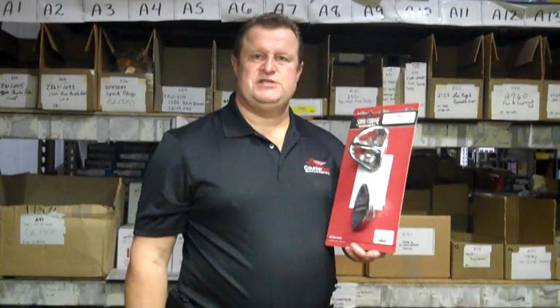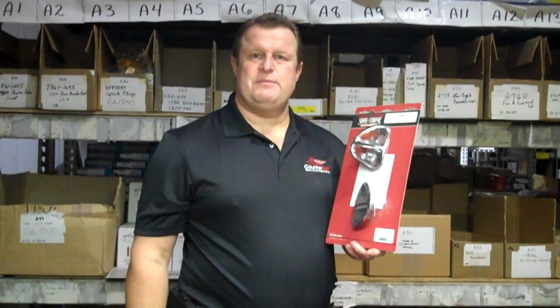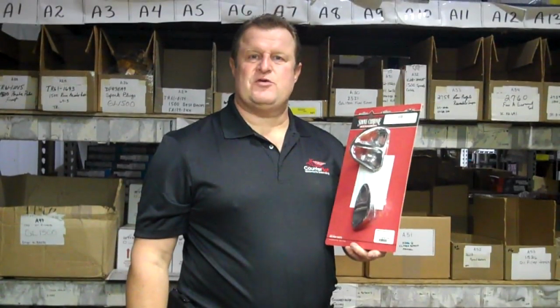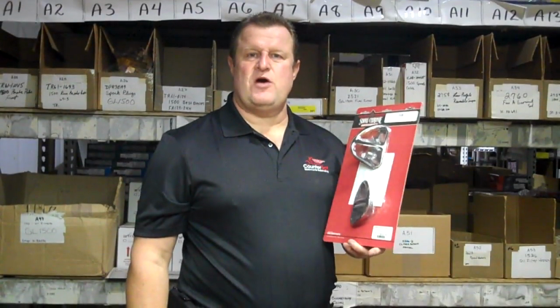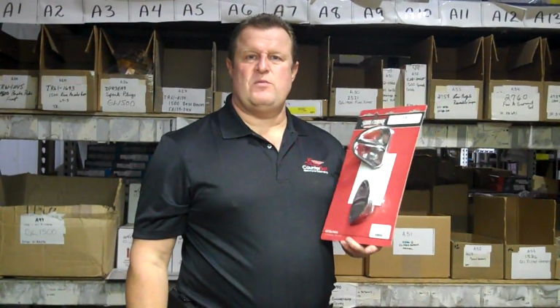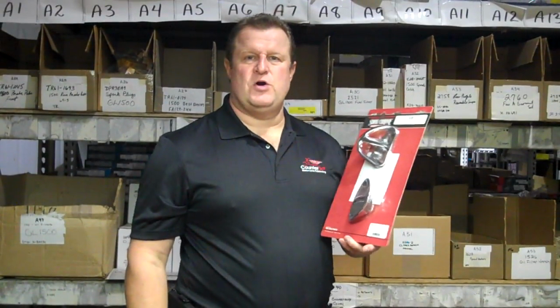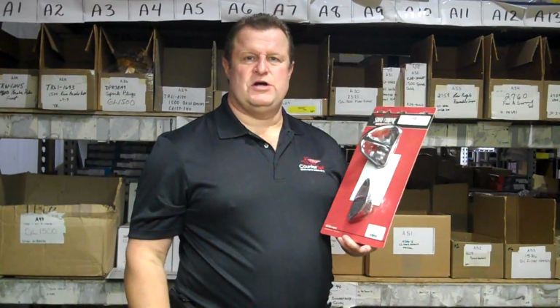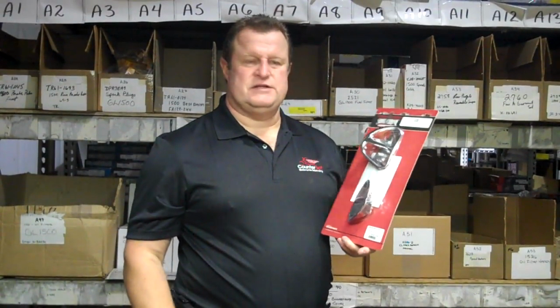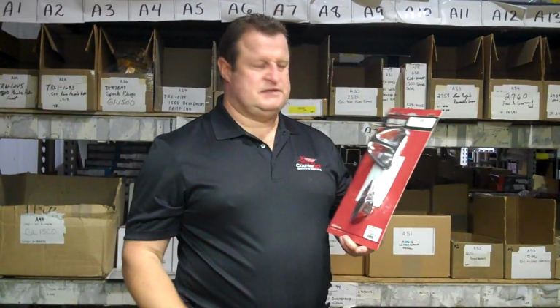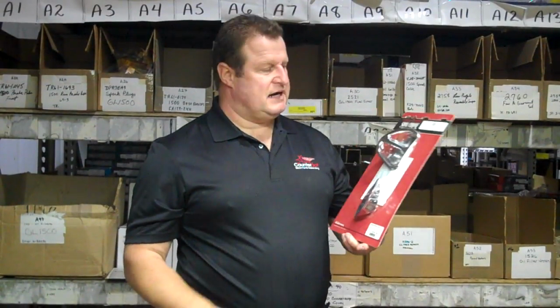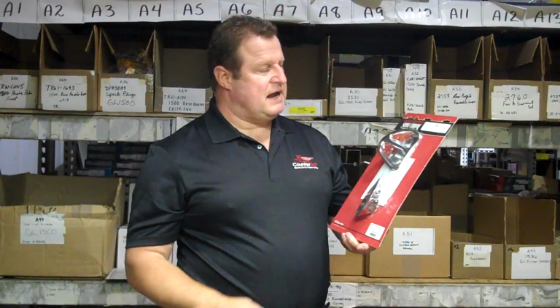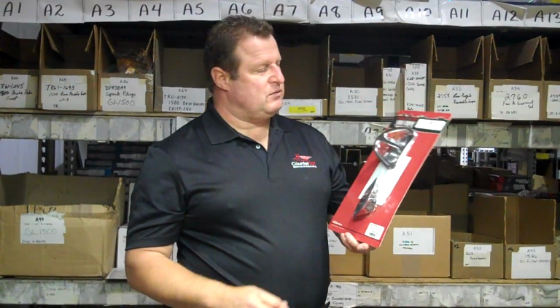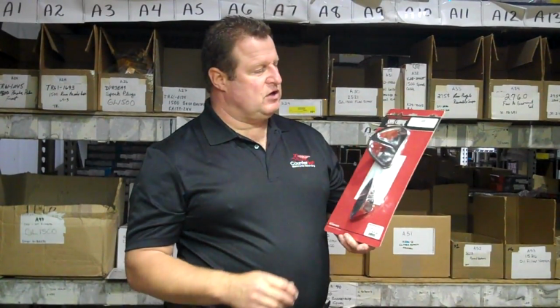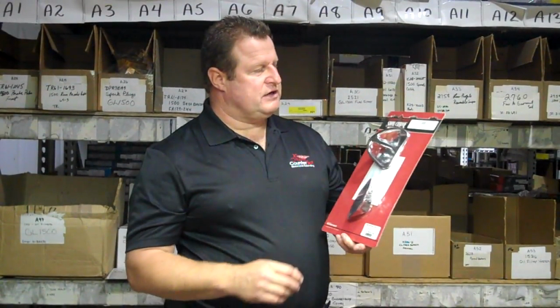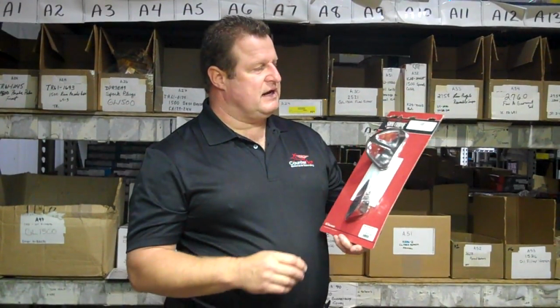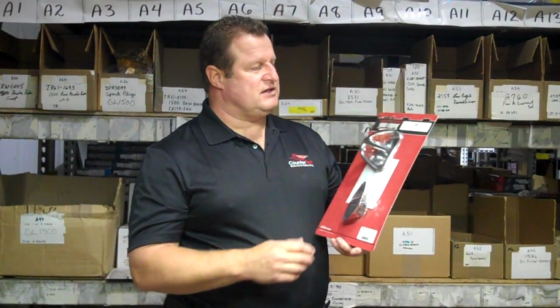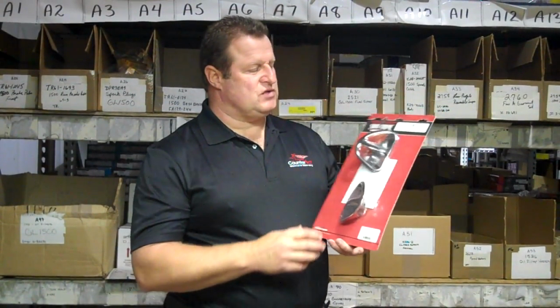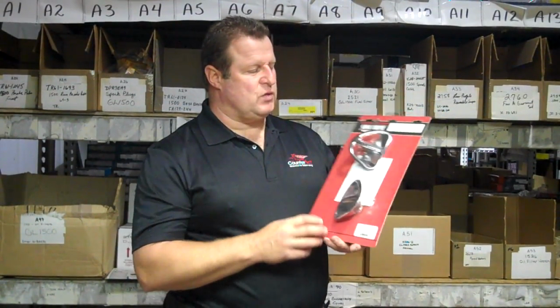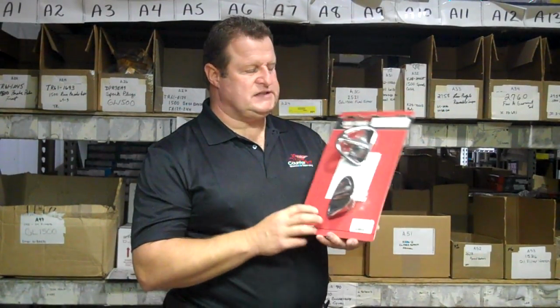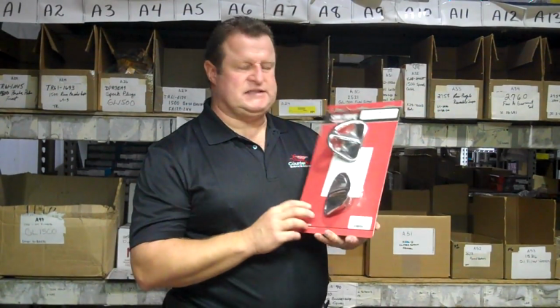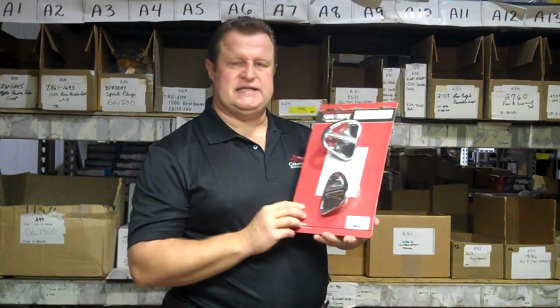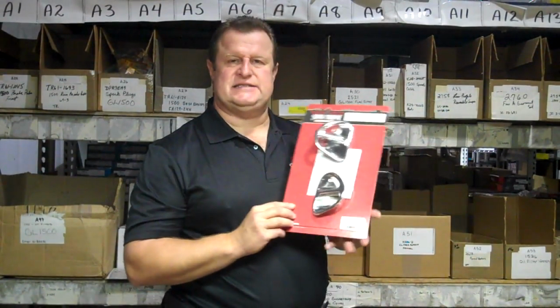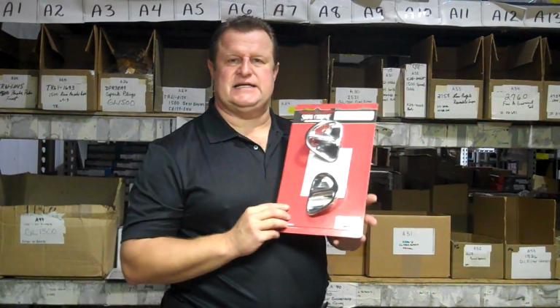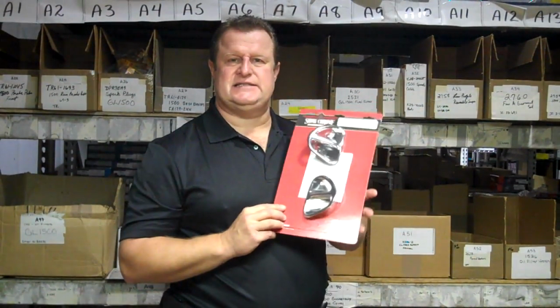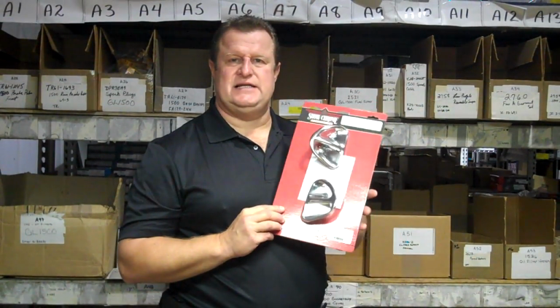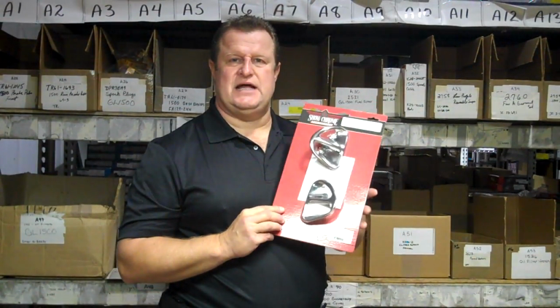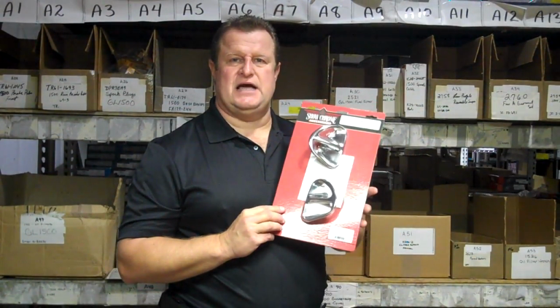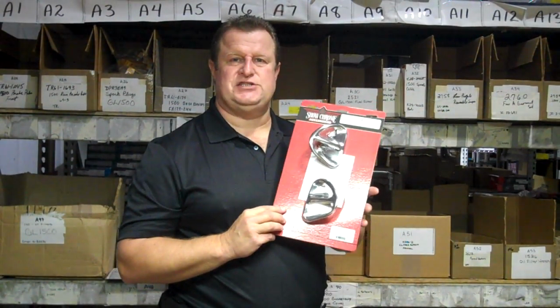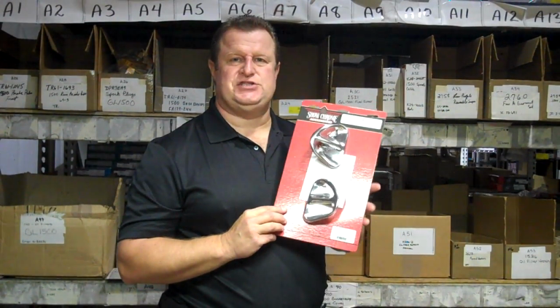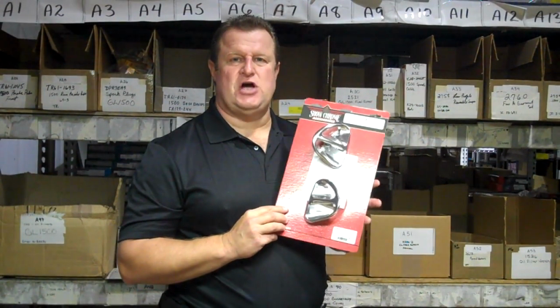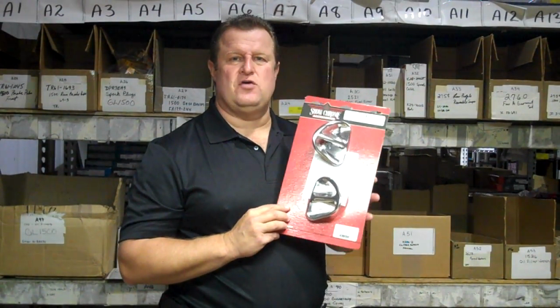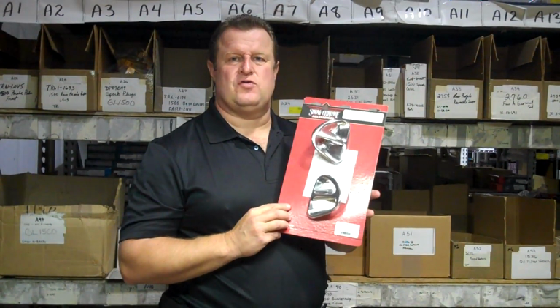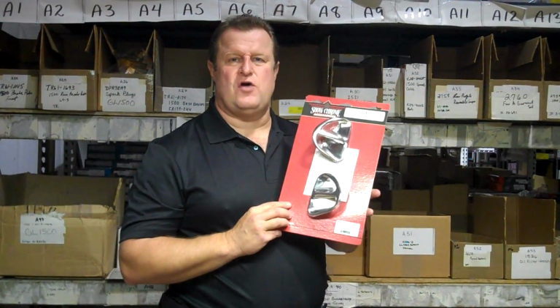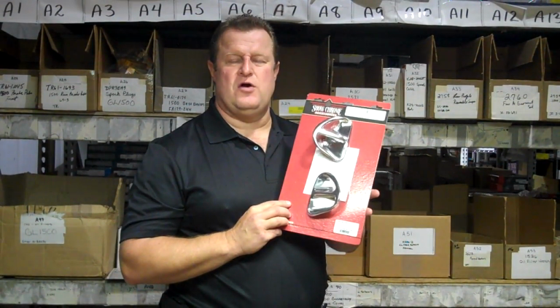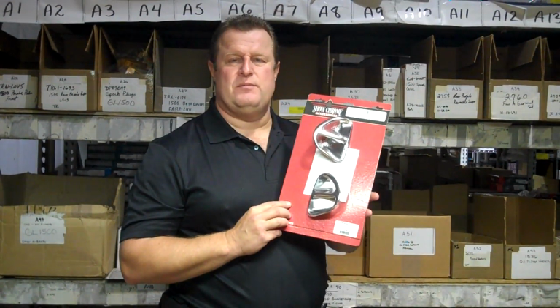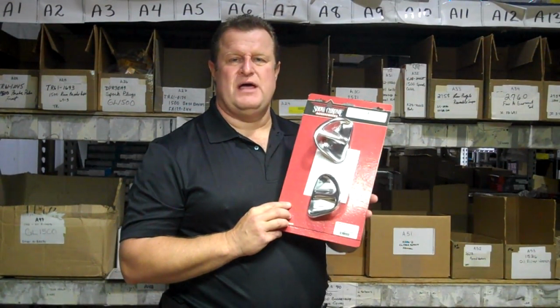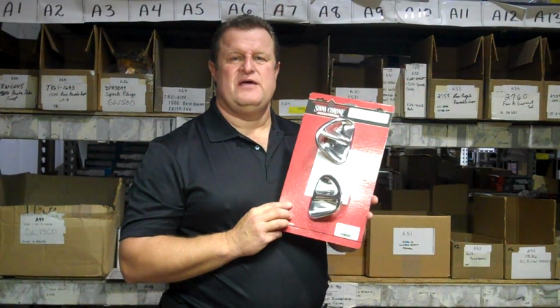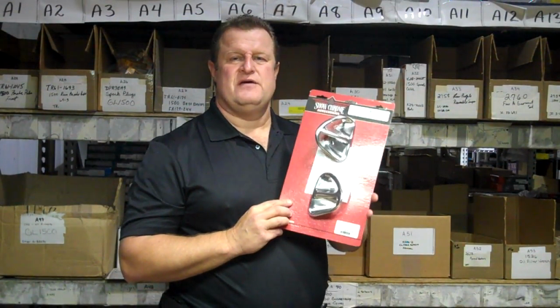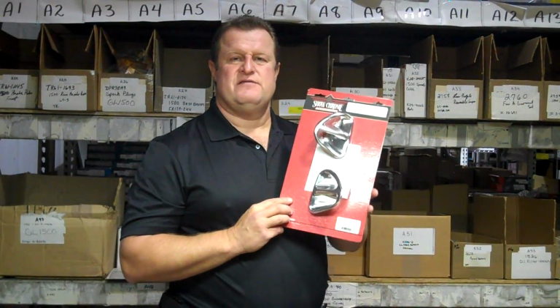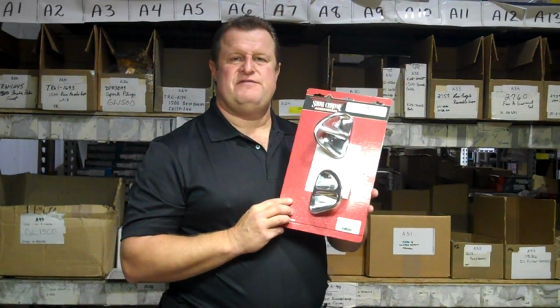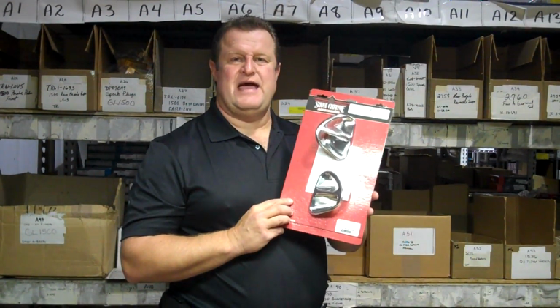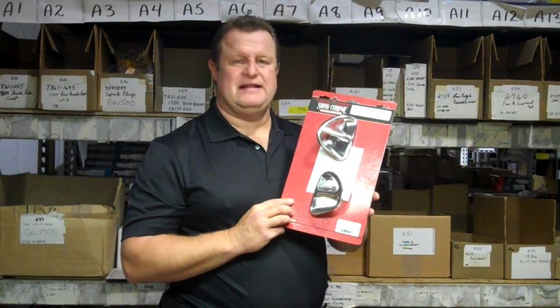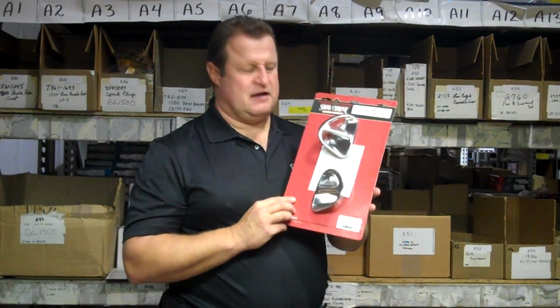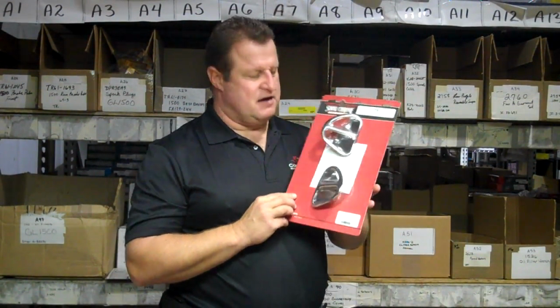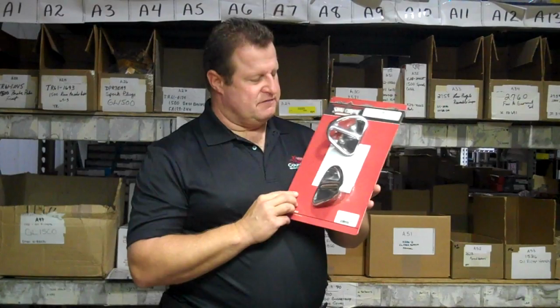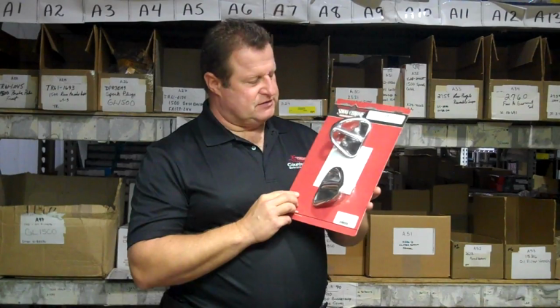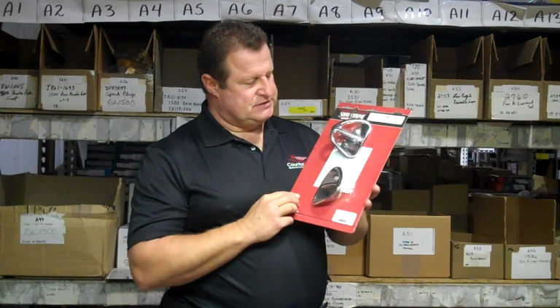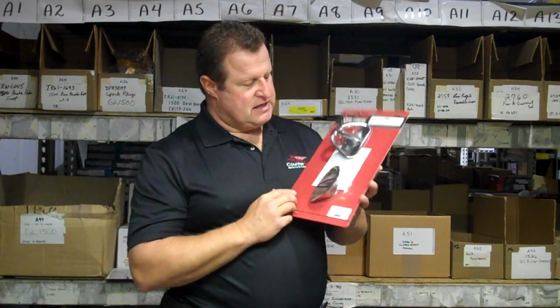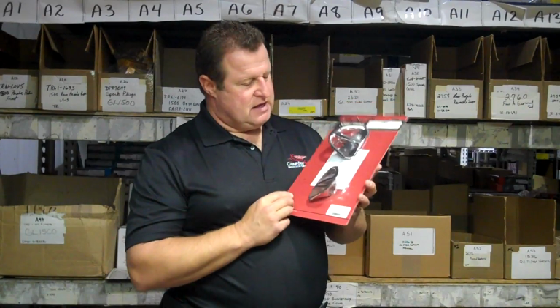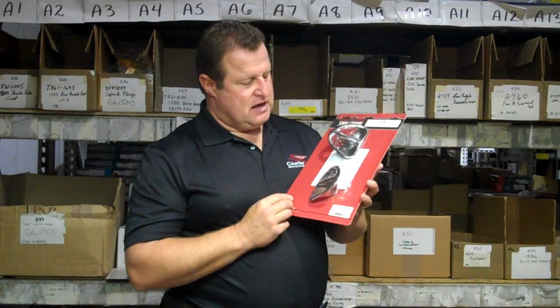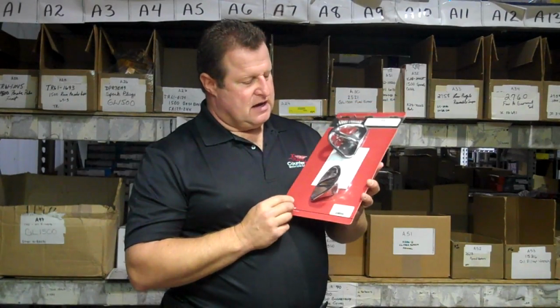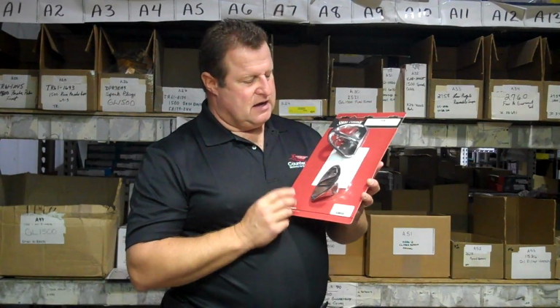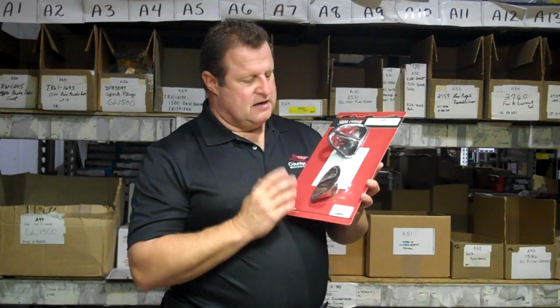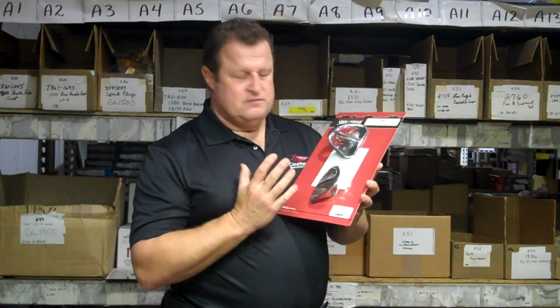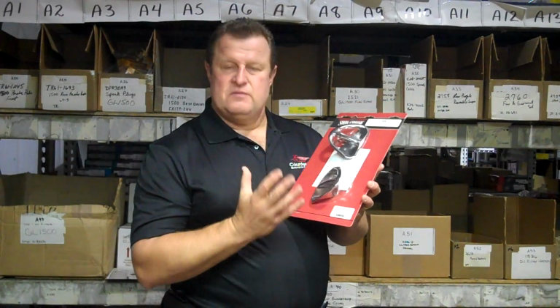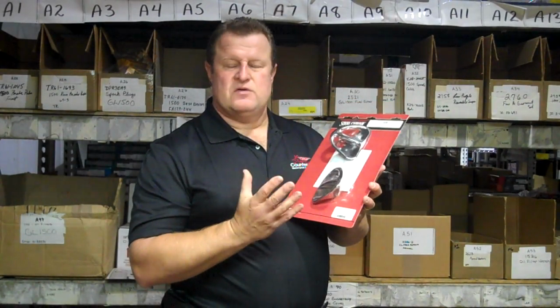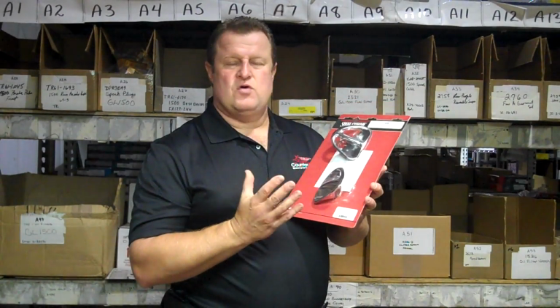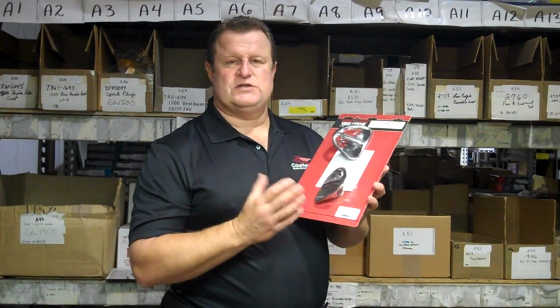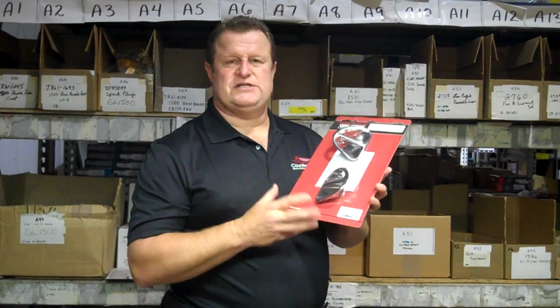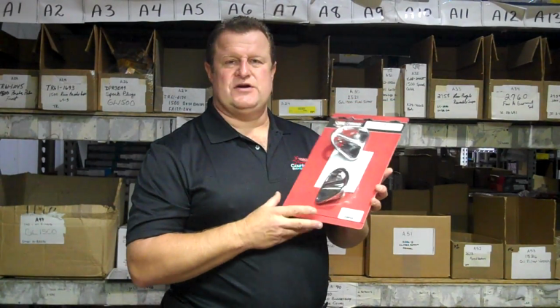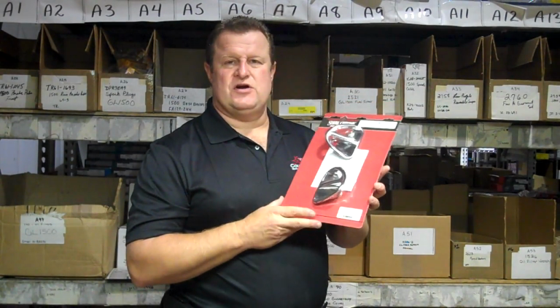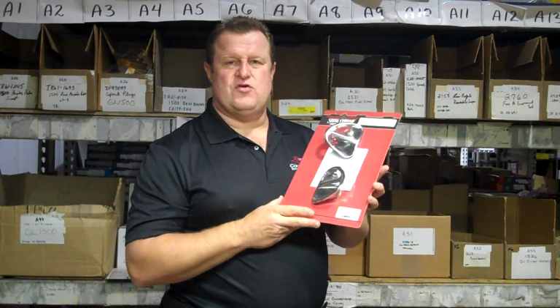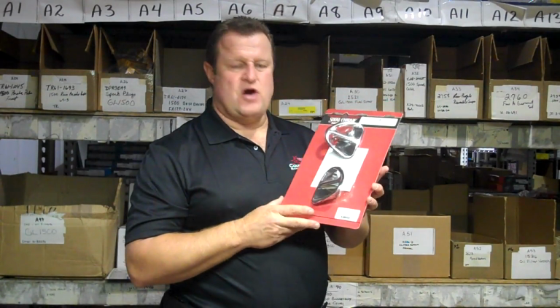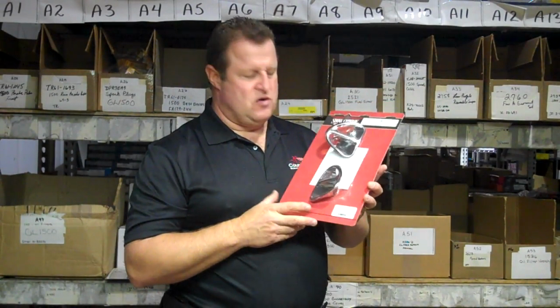Jim at Chrome World. Today we're looking at the 2669 Show Chrome Vent Covers — of course, they're in chrome.